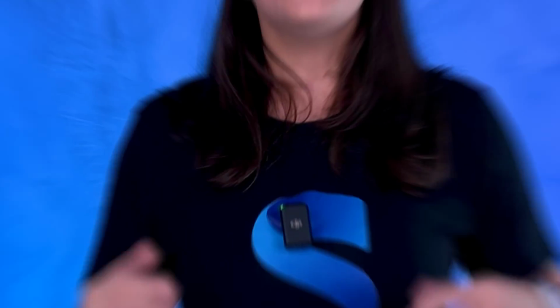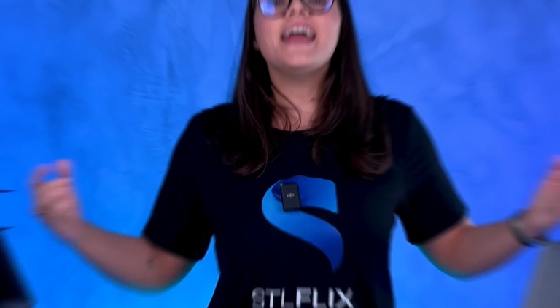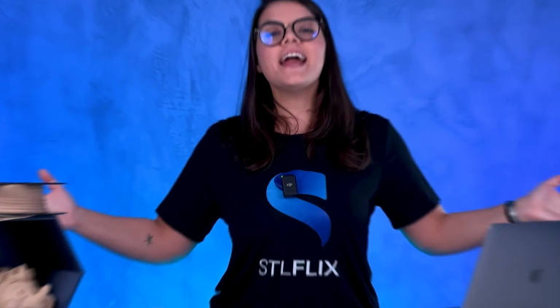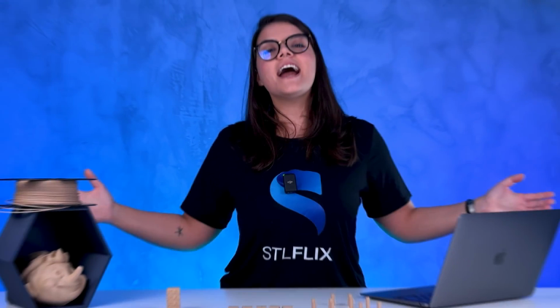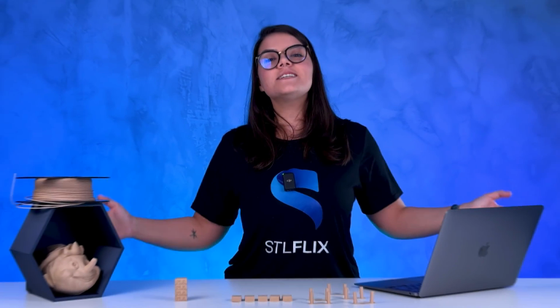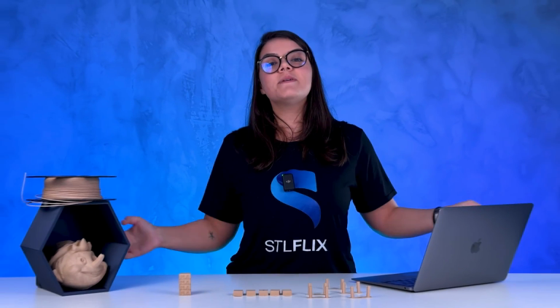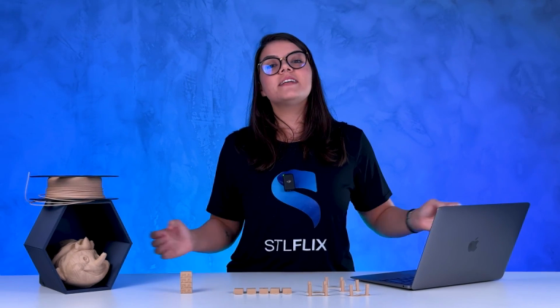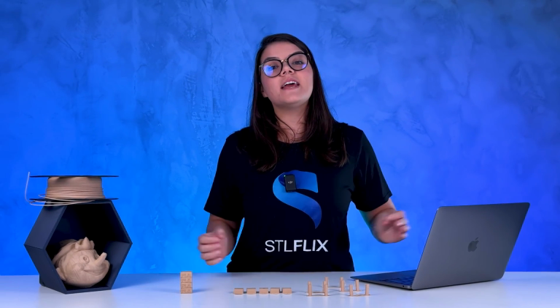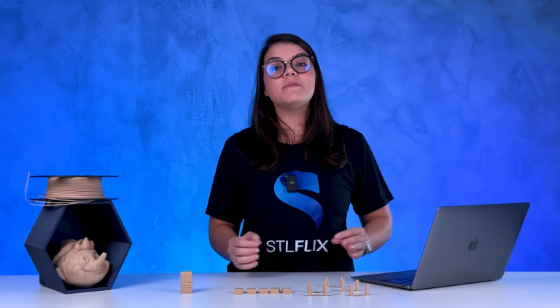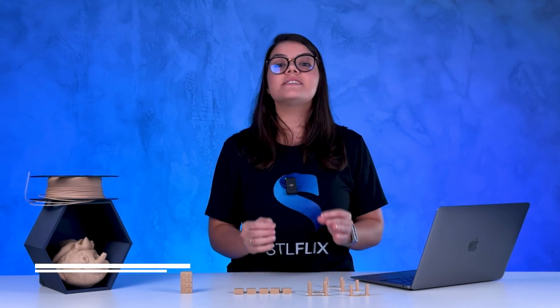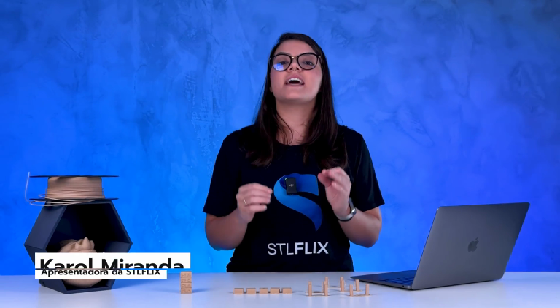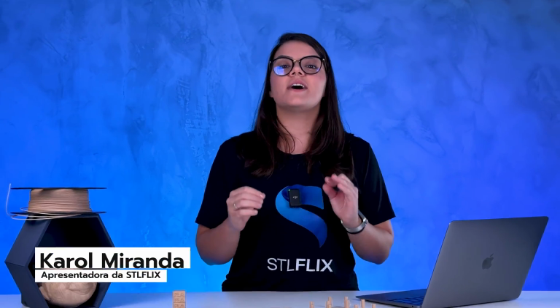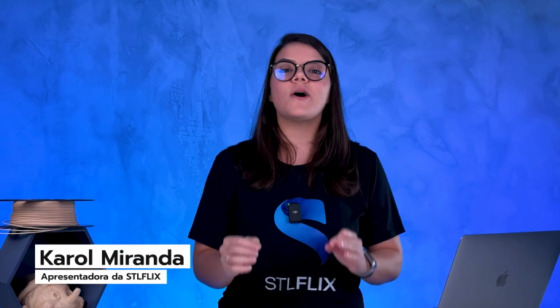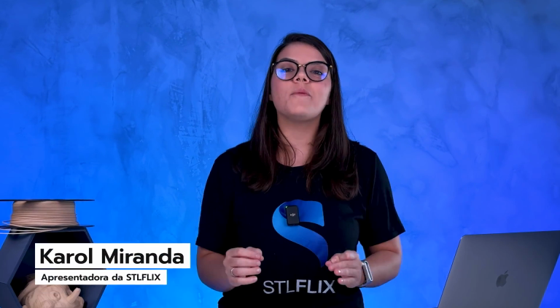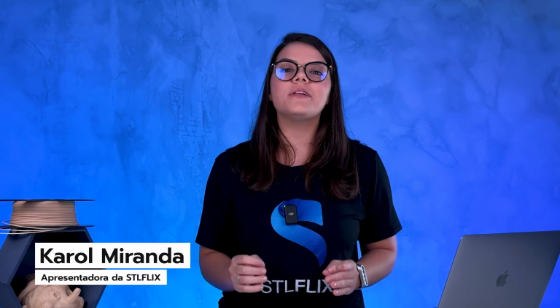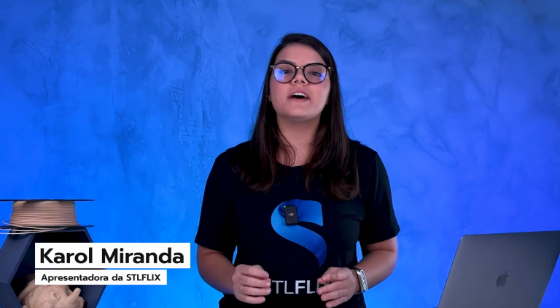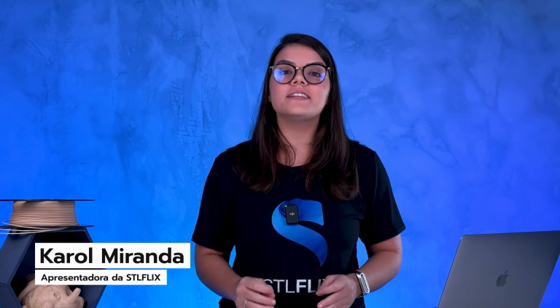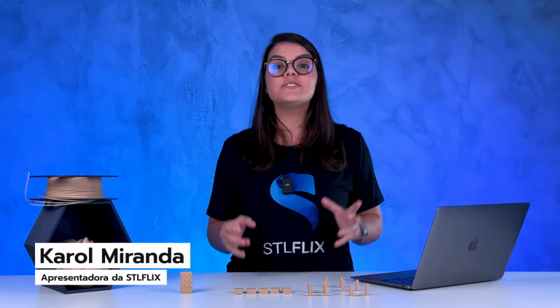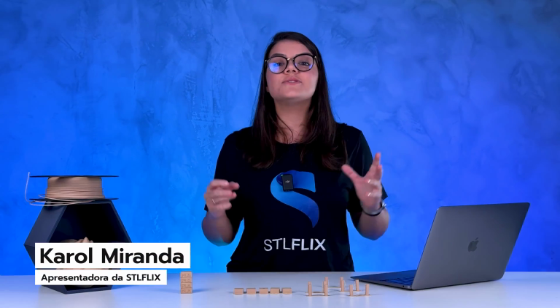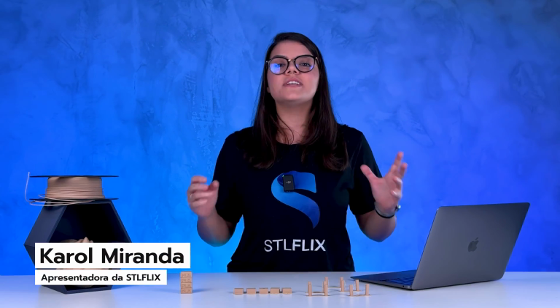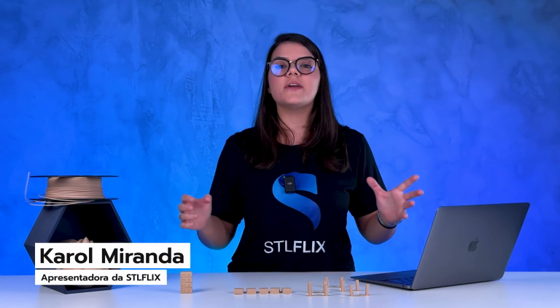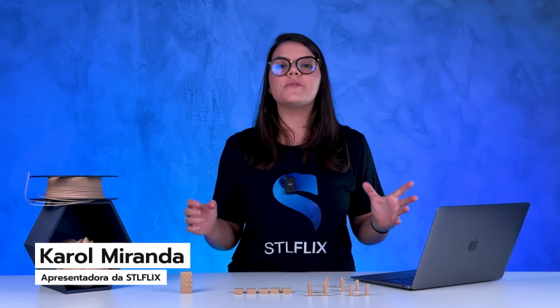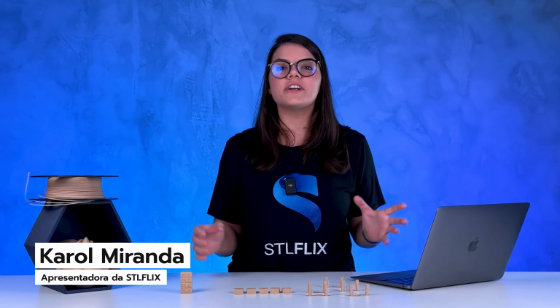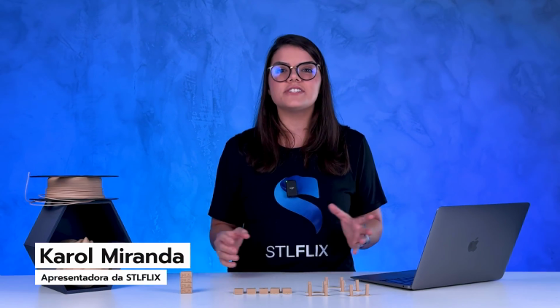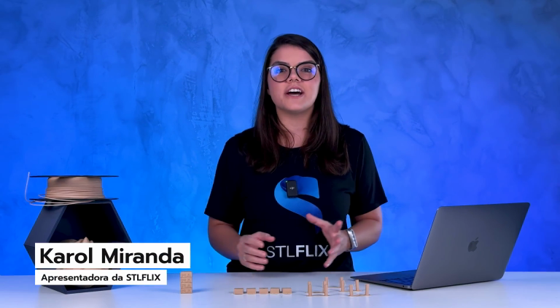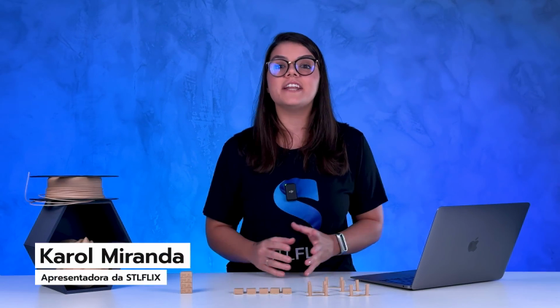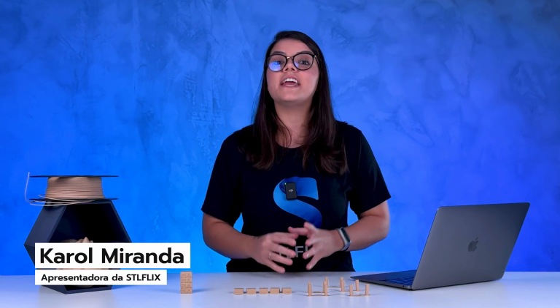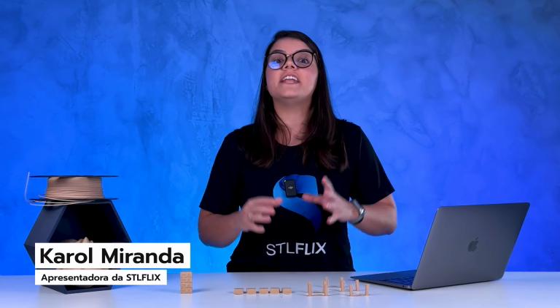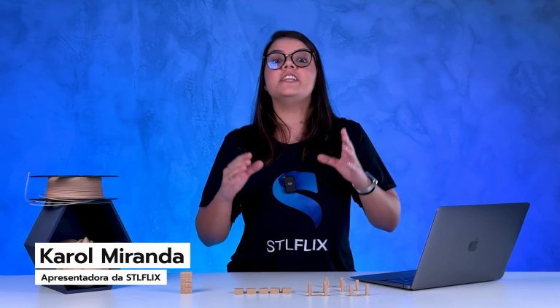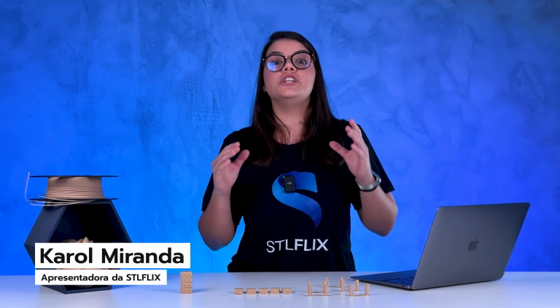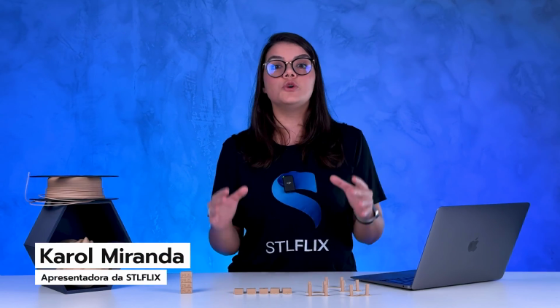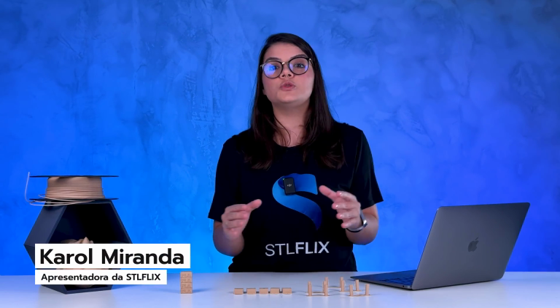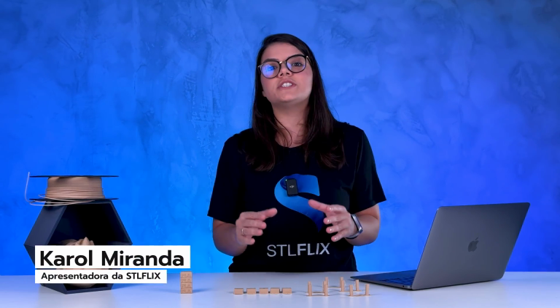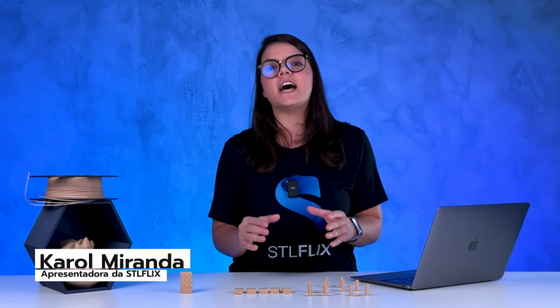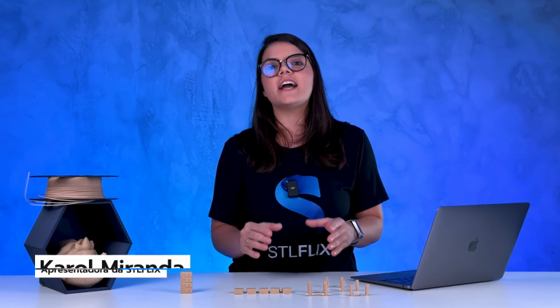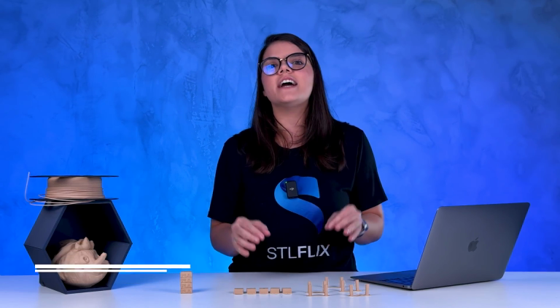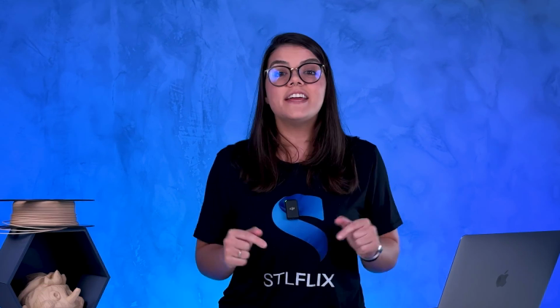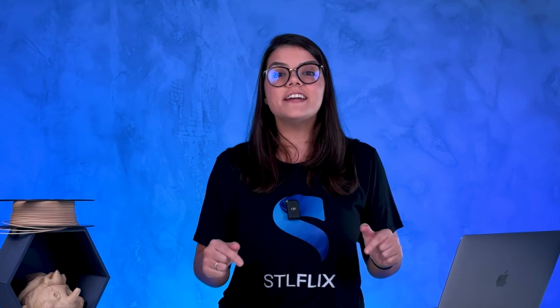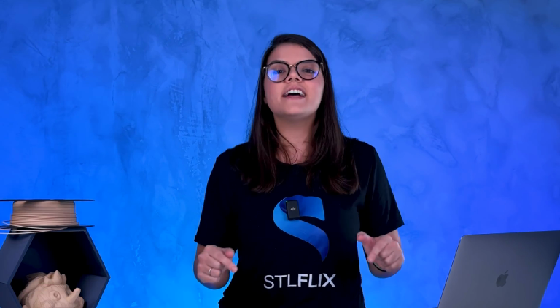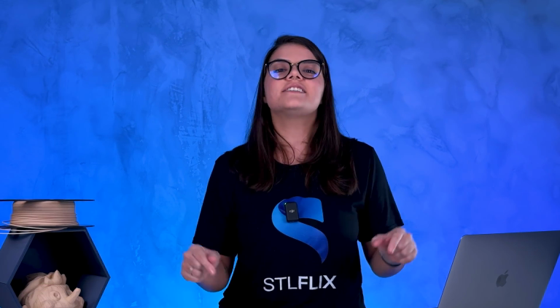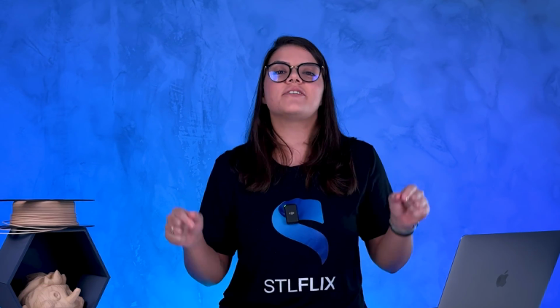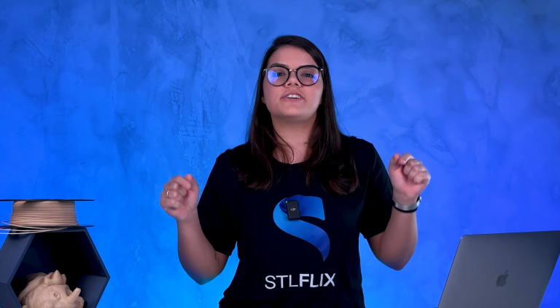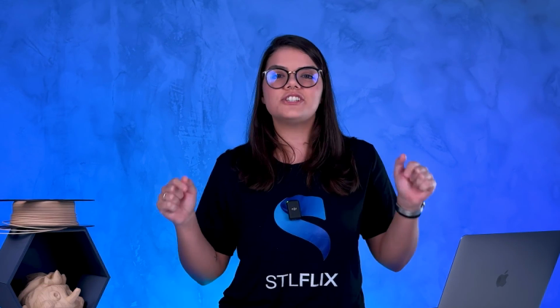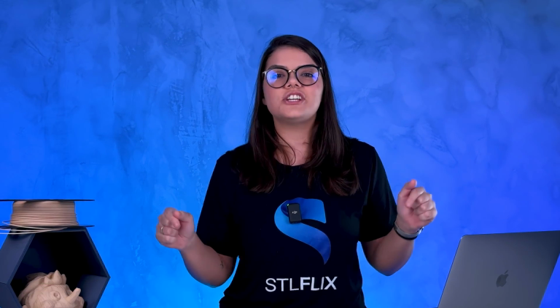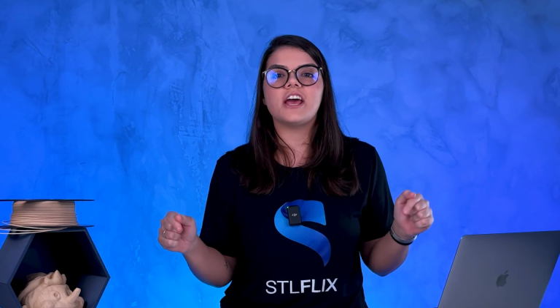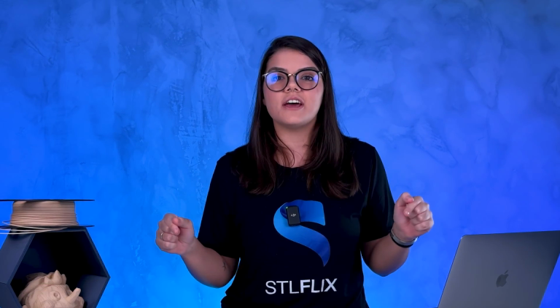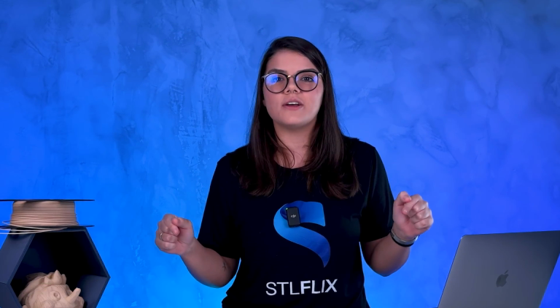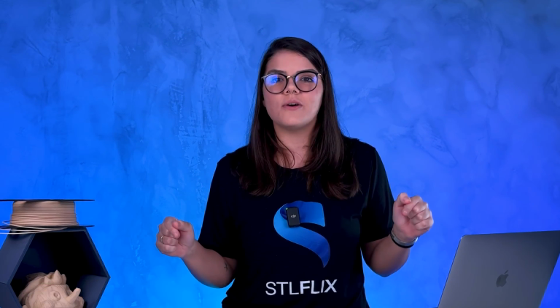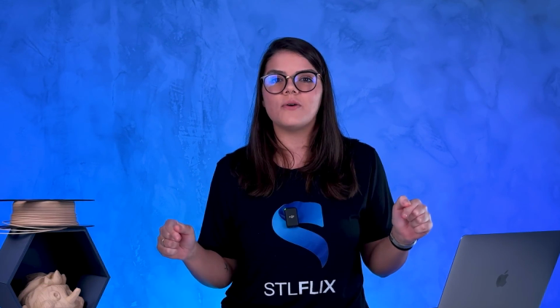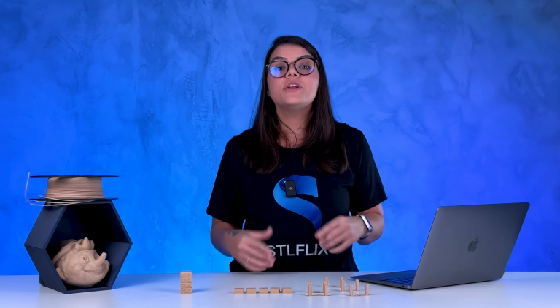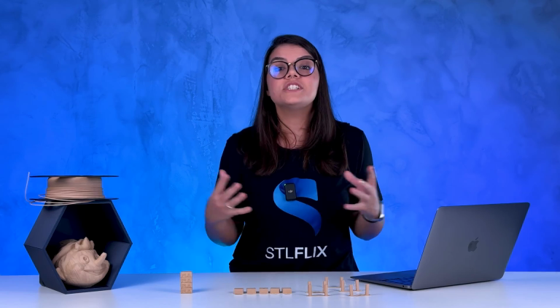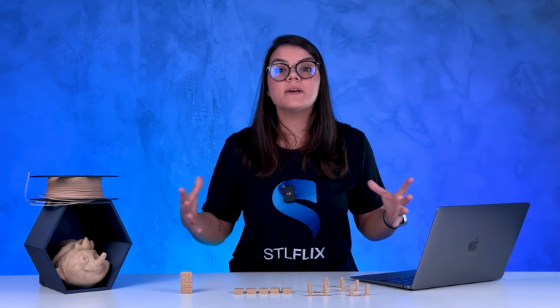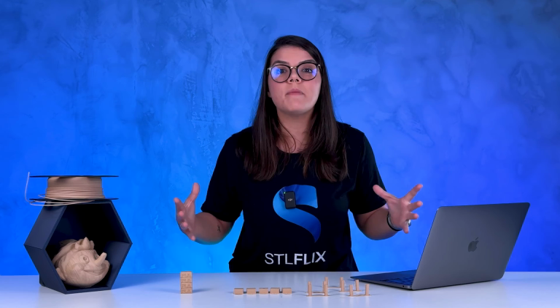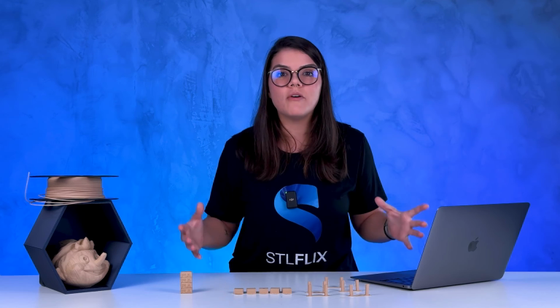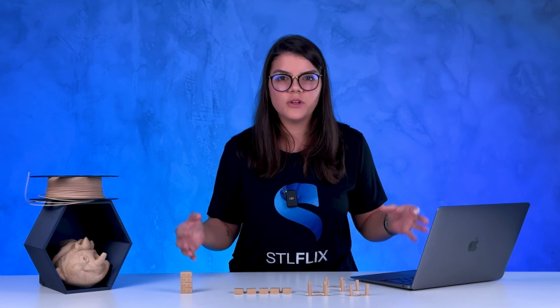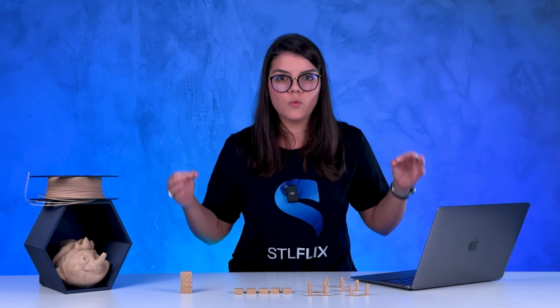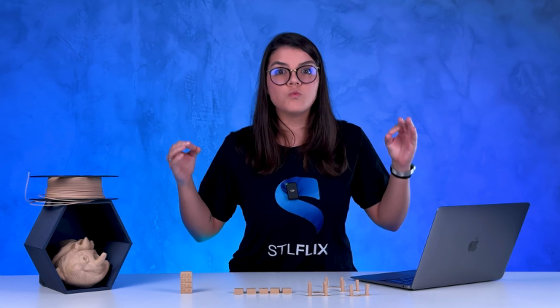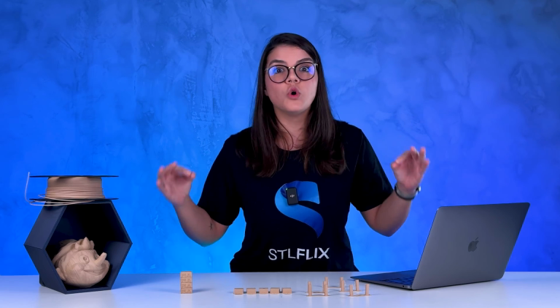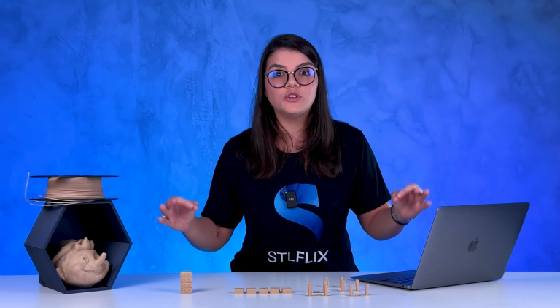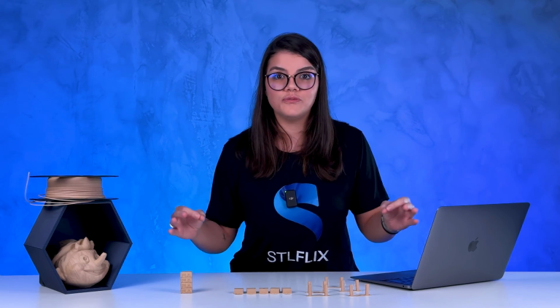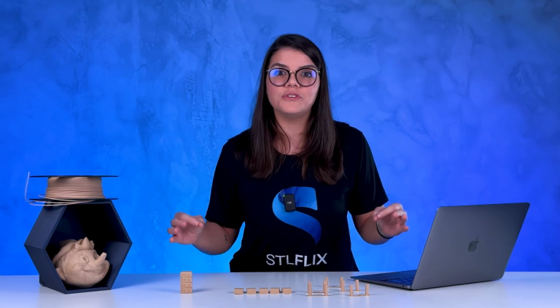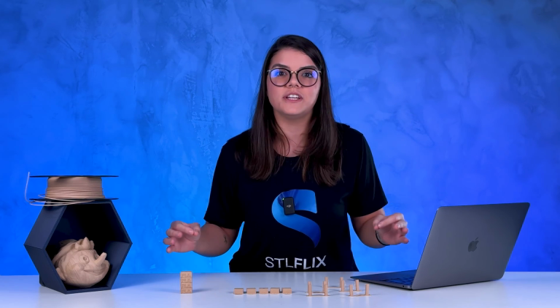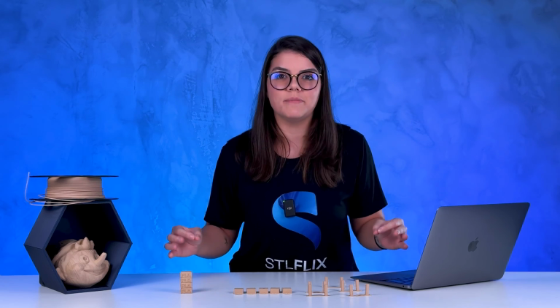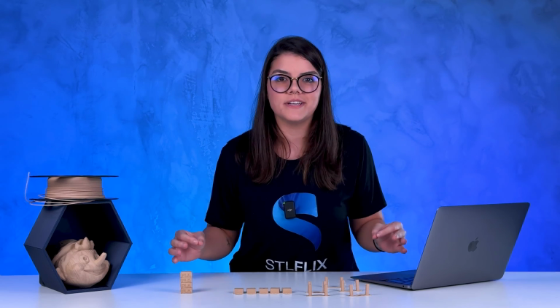Hey guys, my name is Karol Miranda and today we are starting a new saga here at our channel, which is about the wood filament.